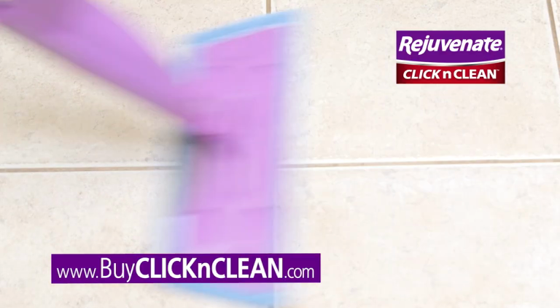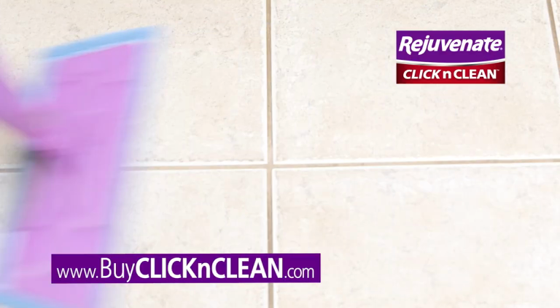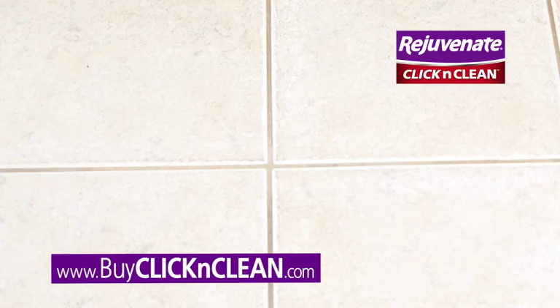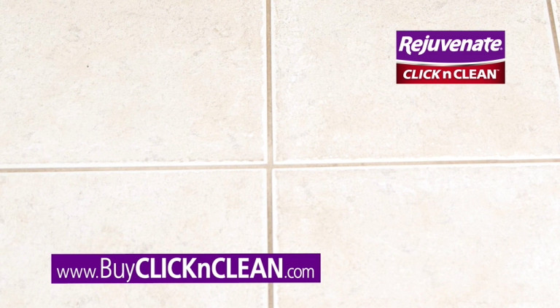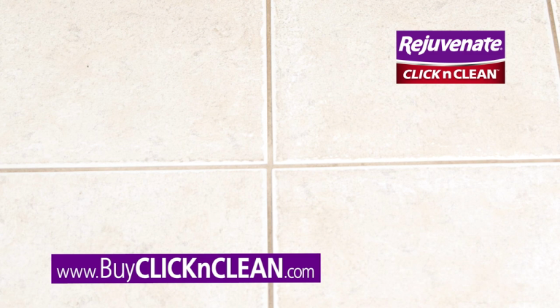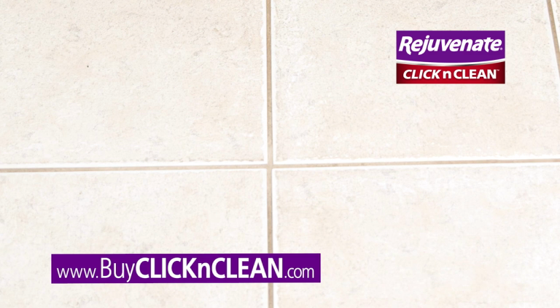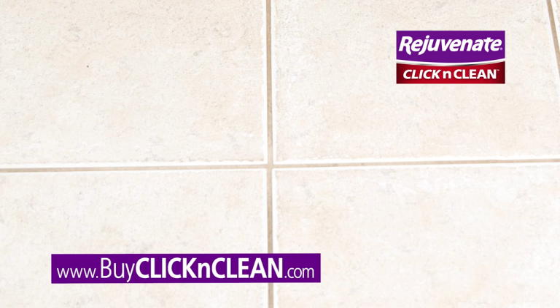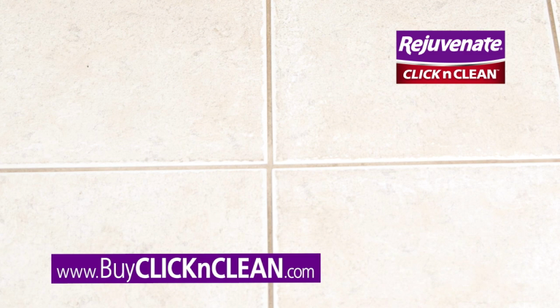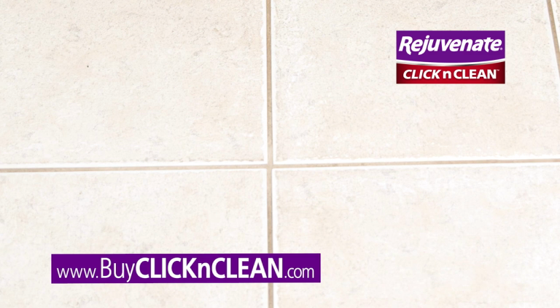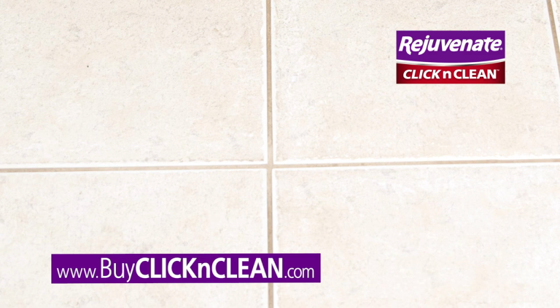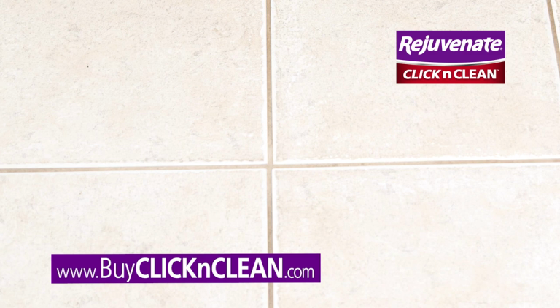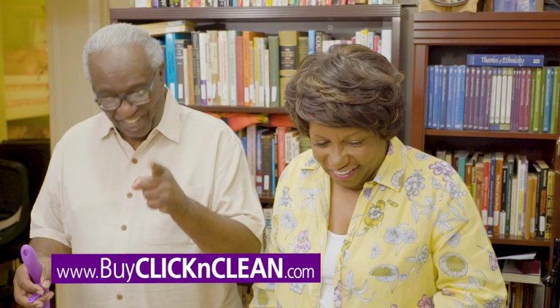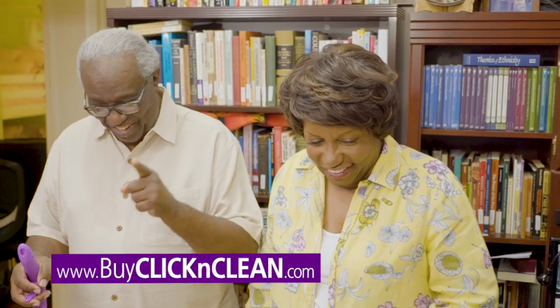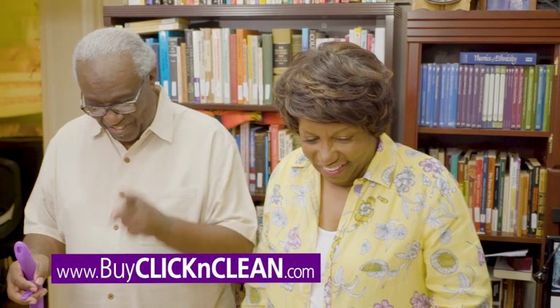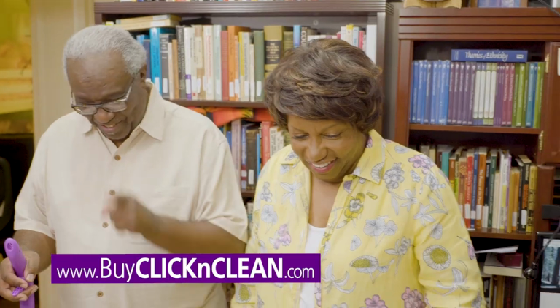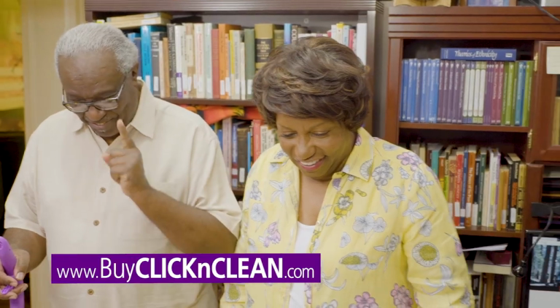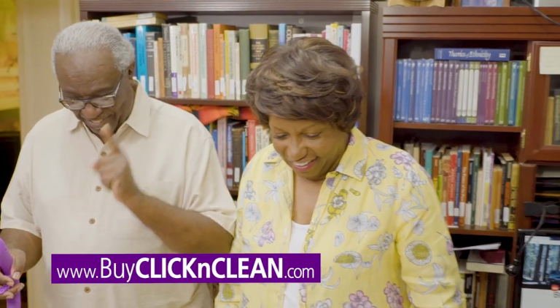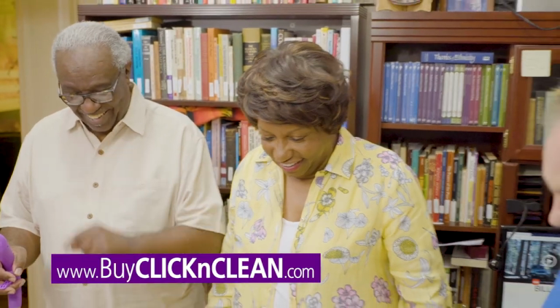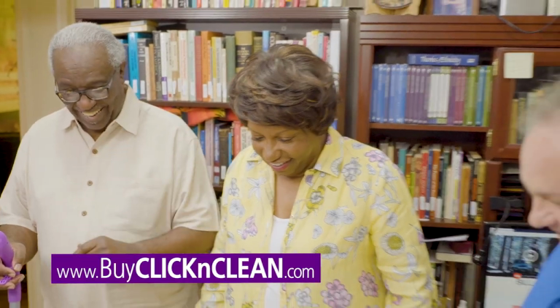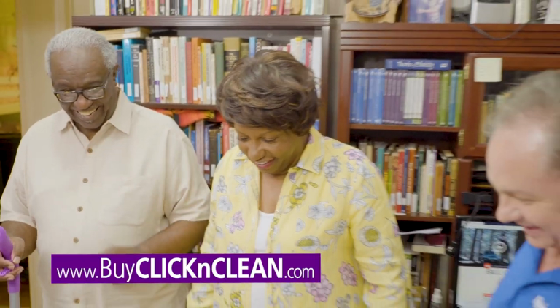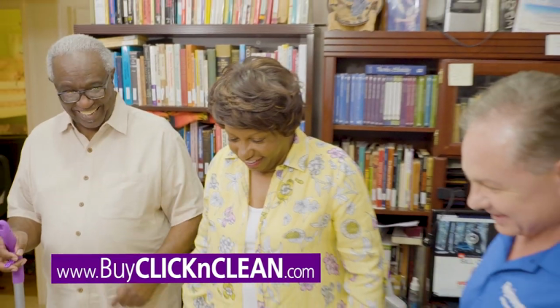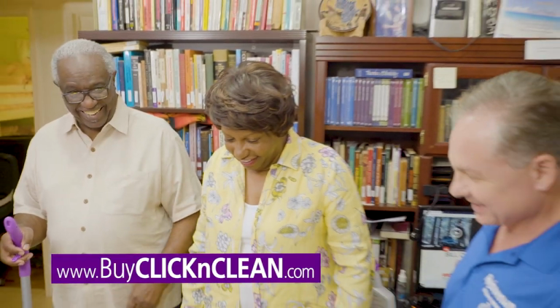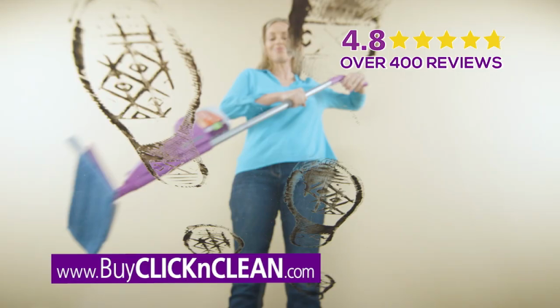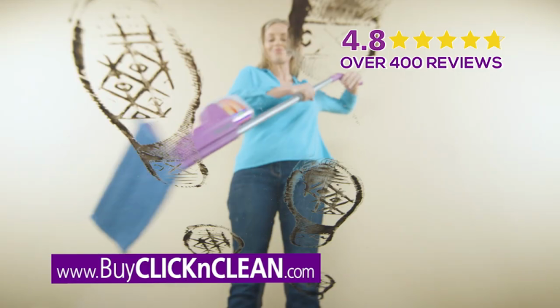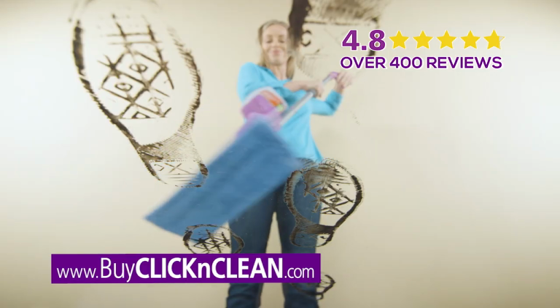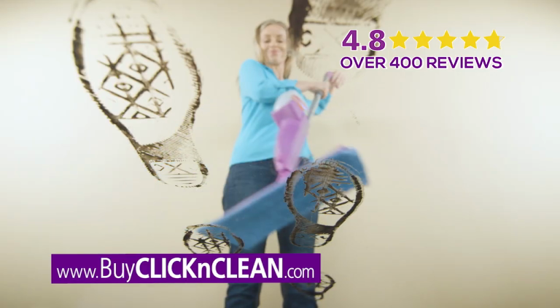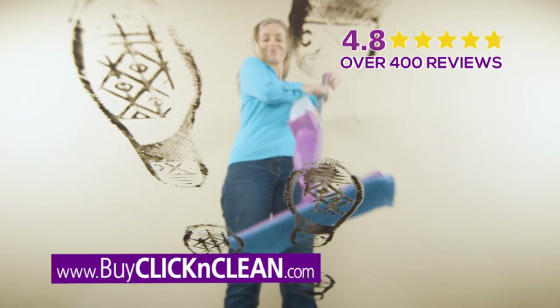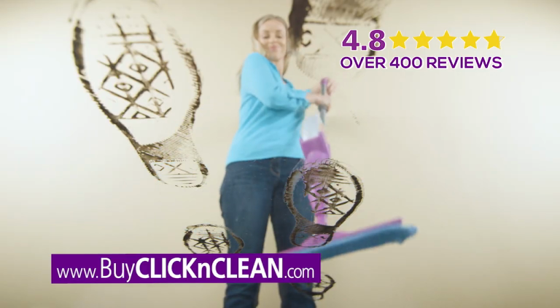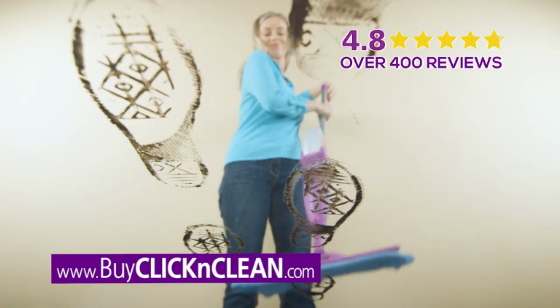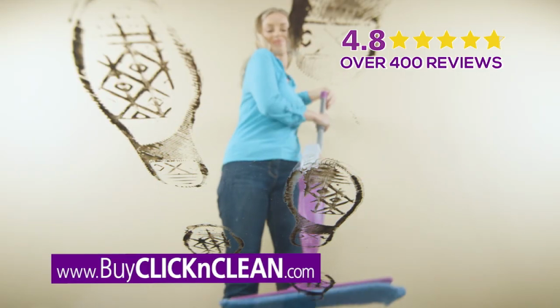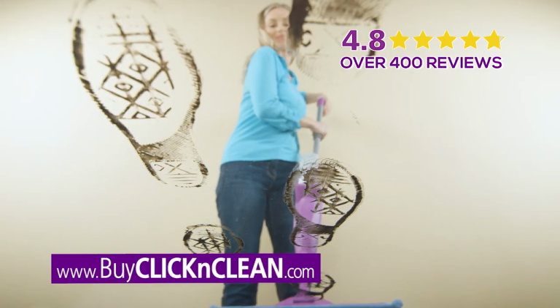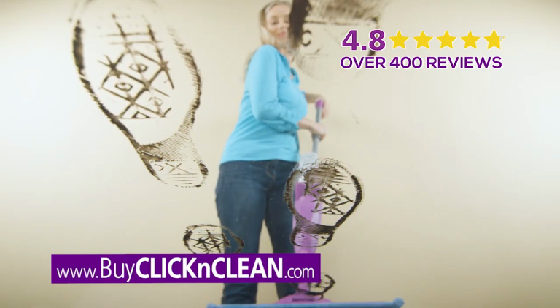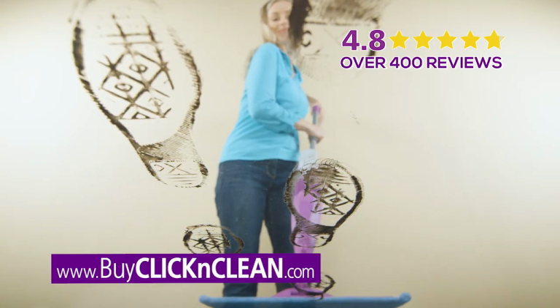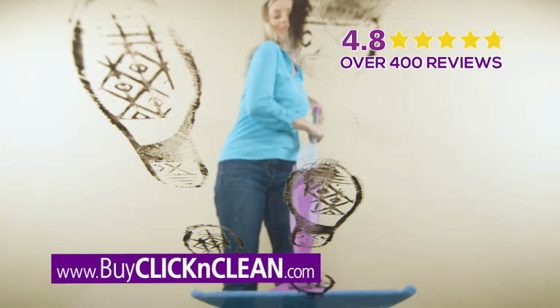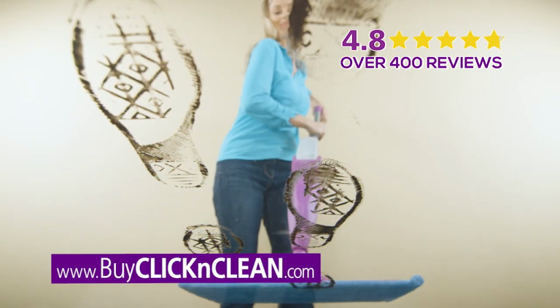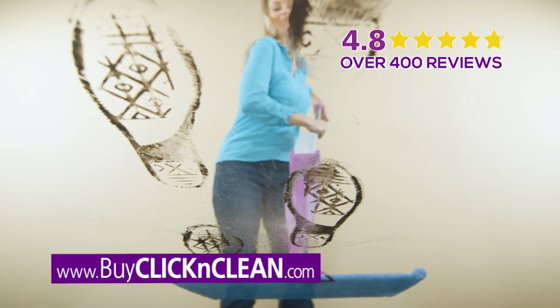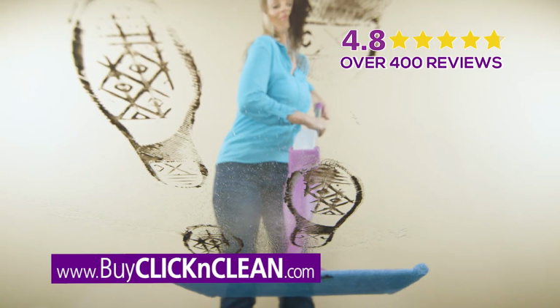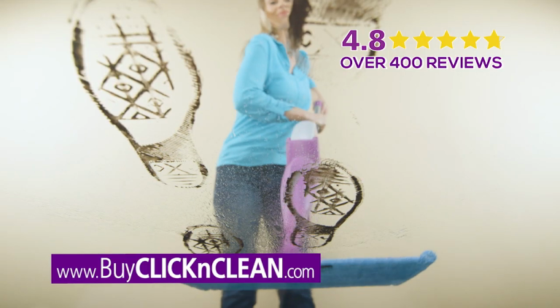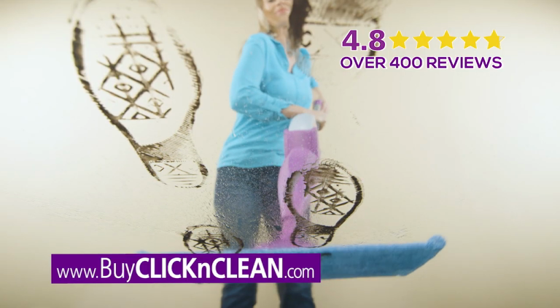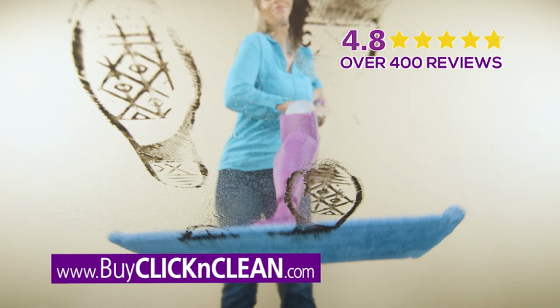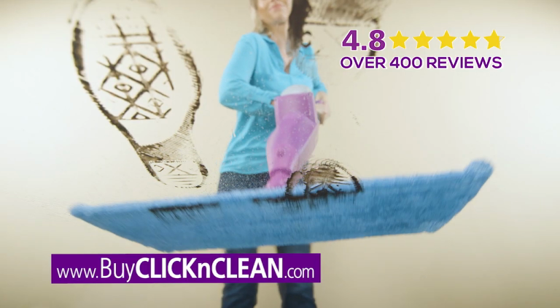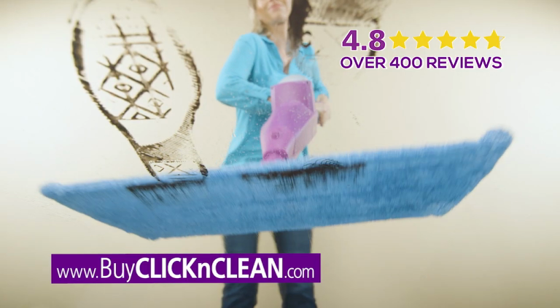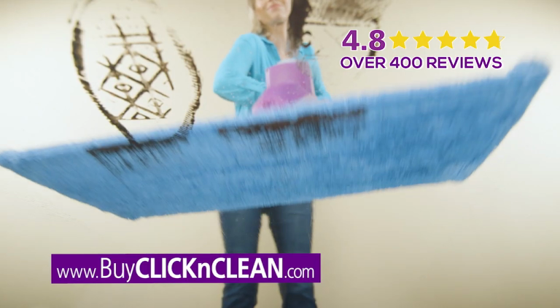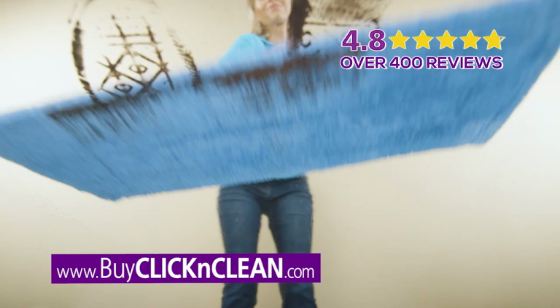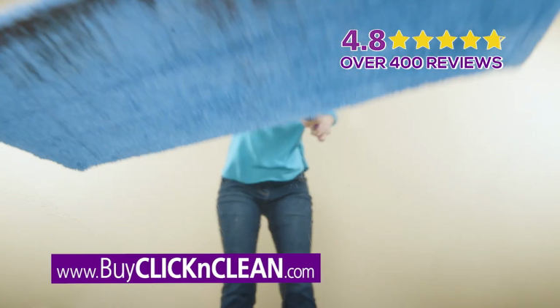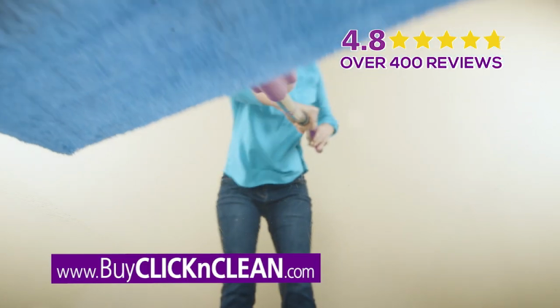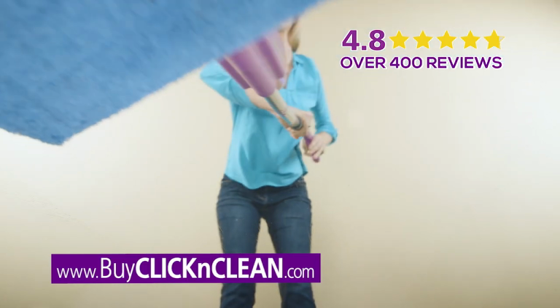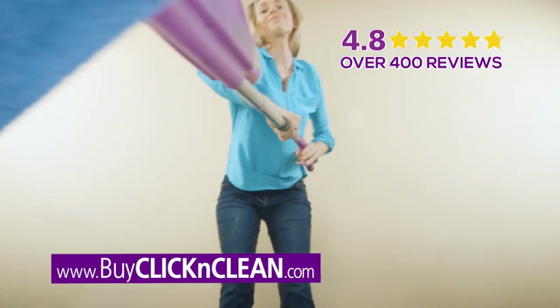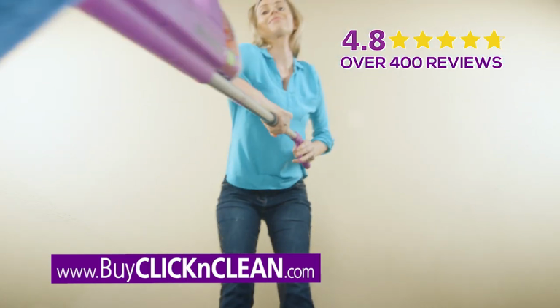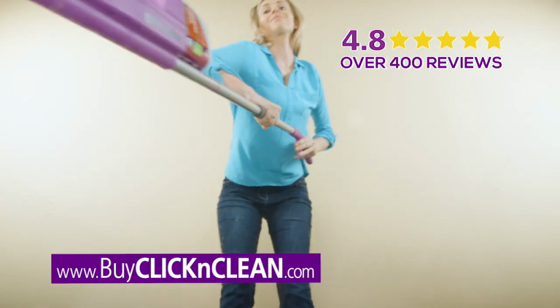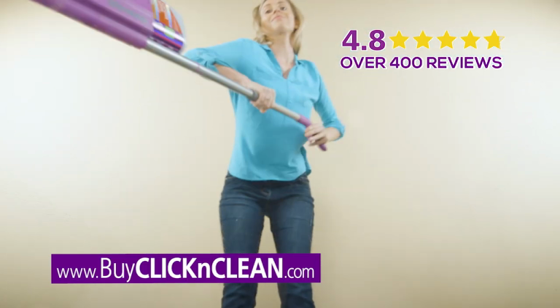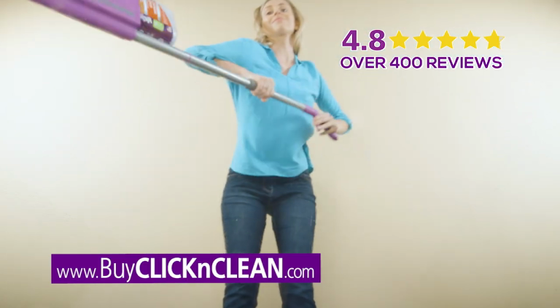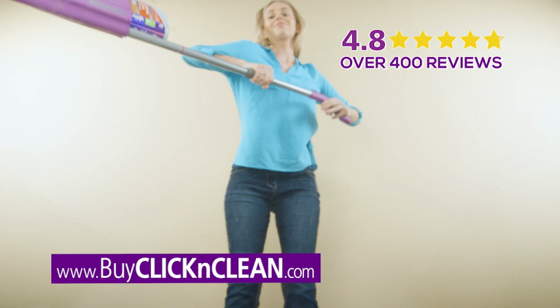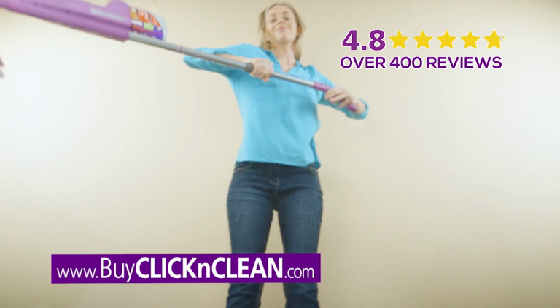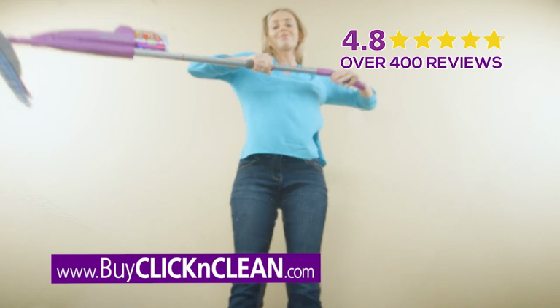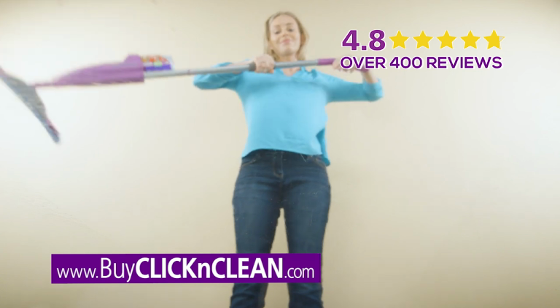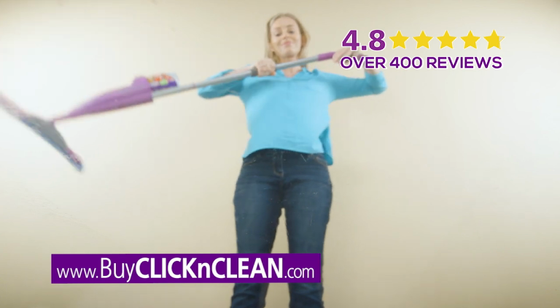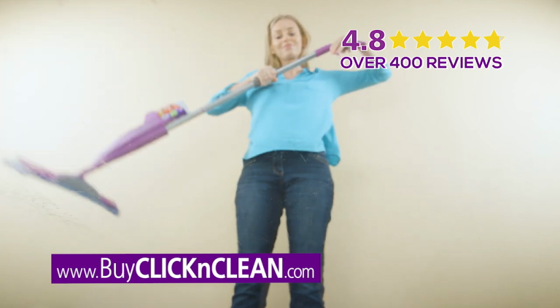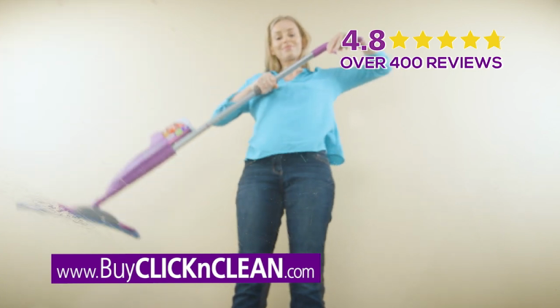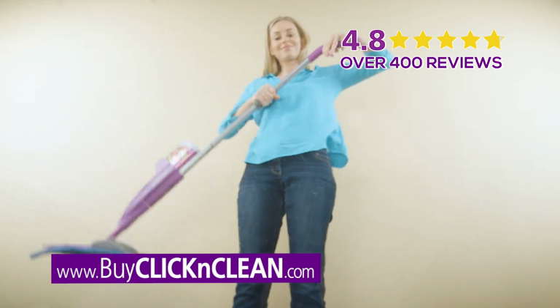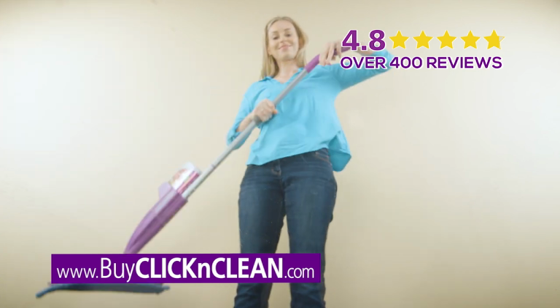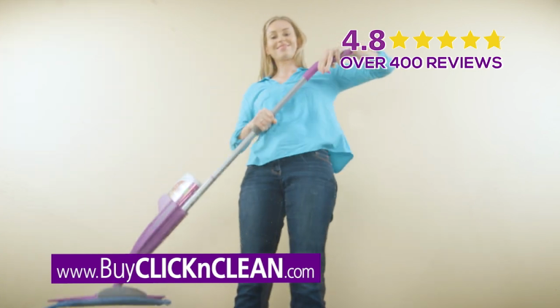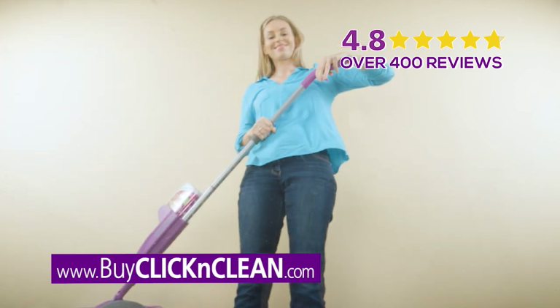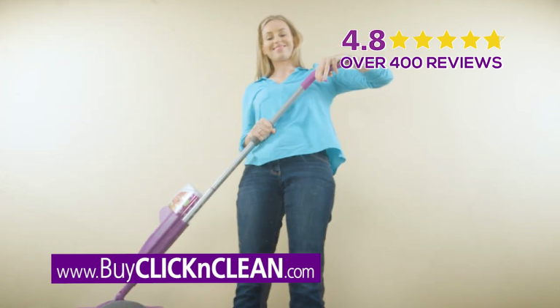It has been rejuvenated. With over 400 five-star reviews, Click & Clean is the right floor cleaning tool for you.